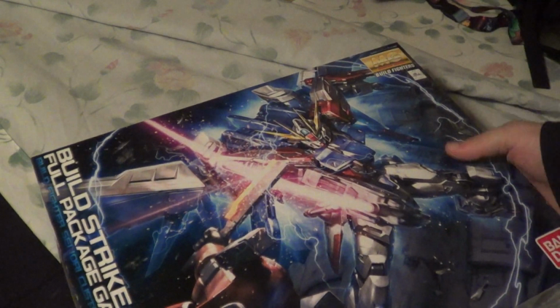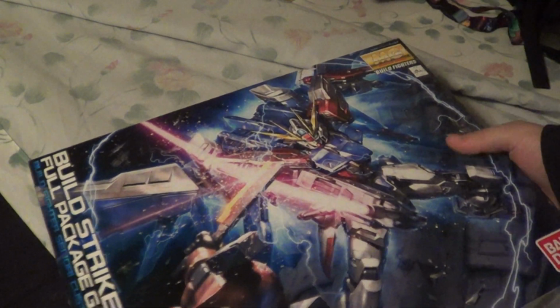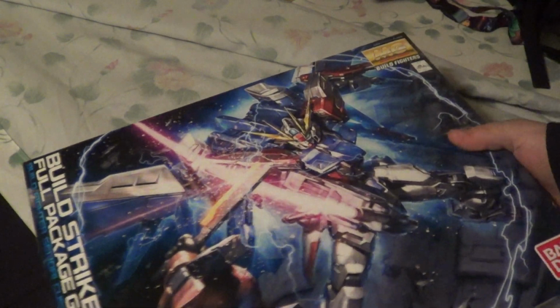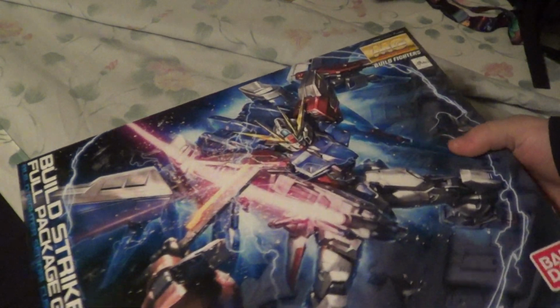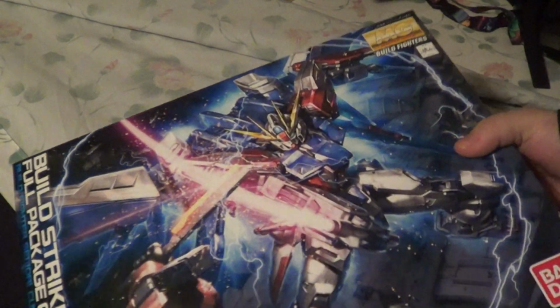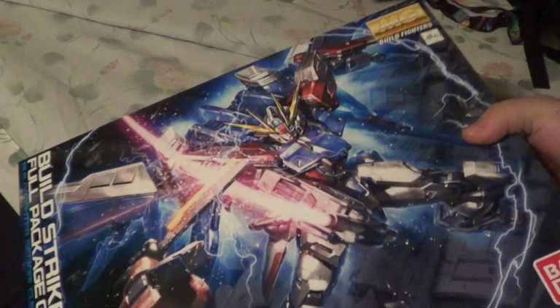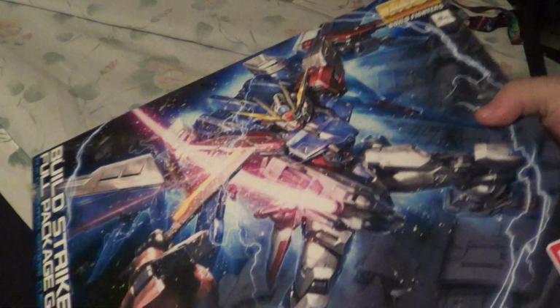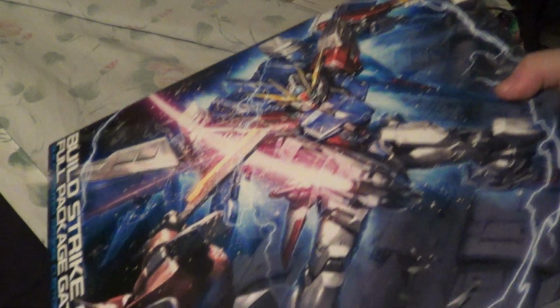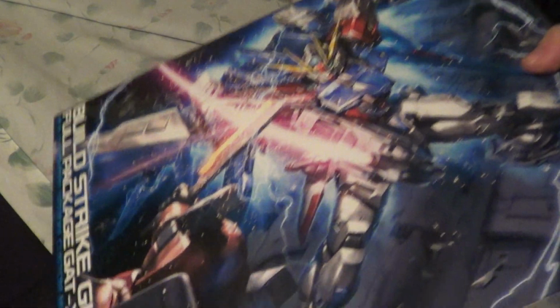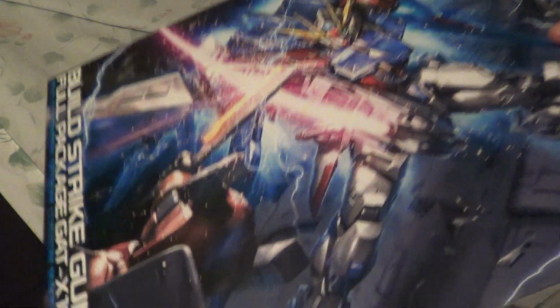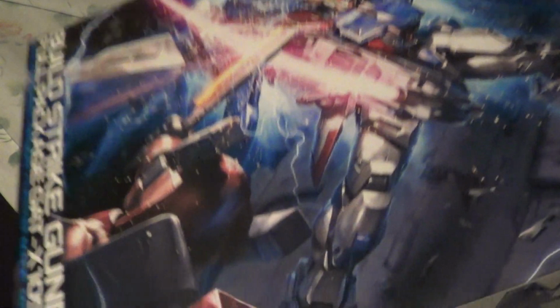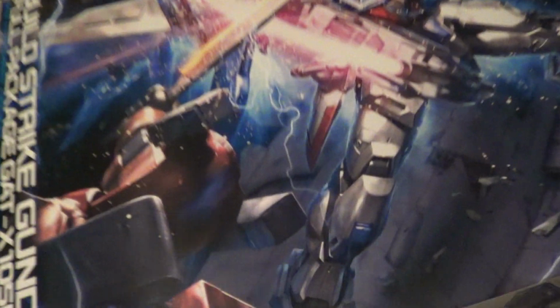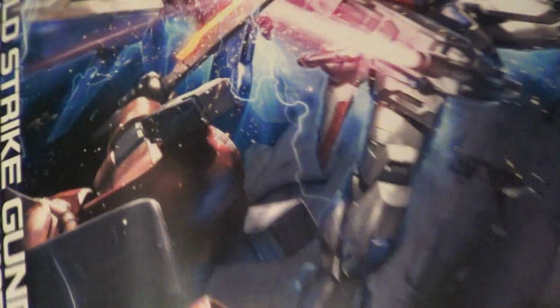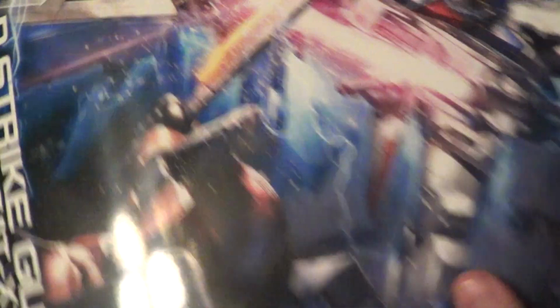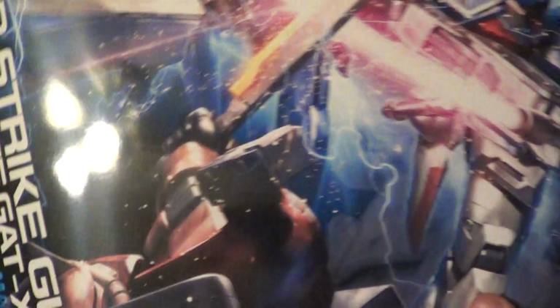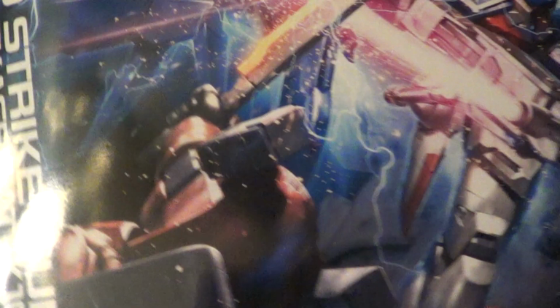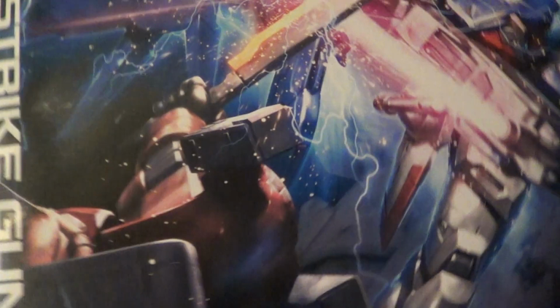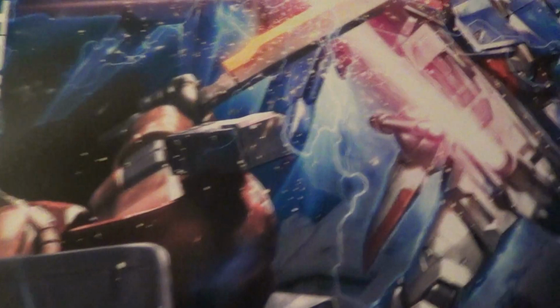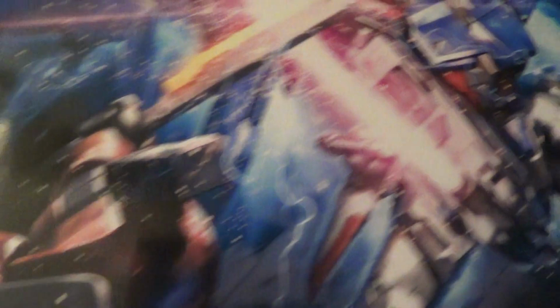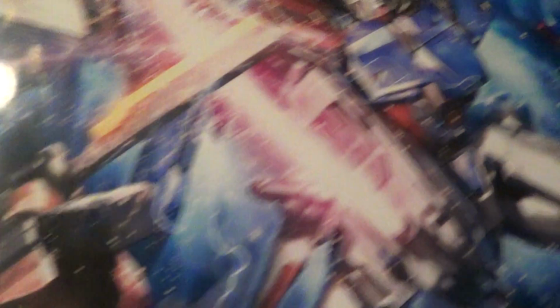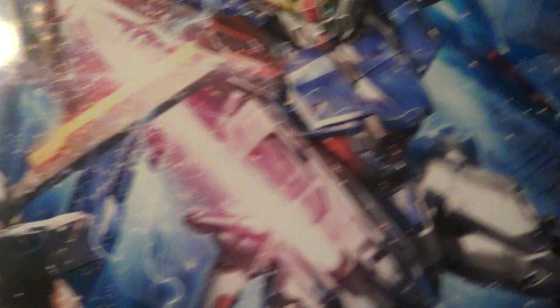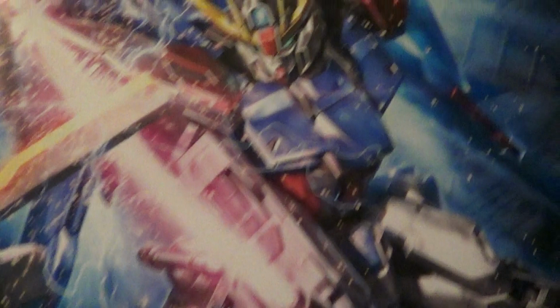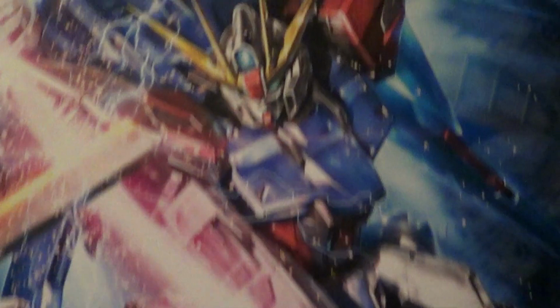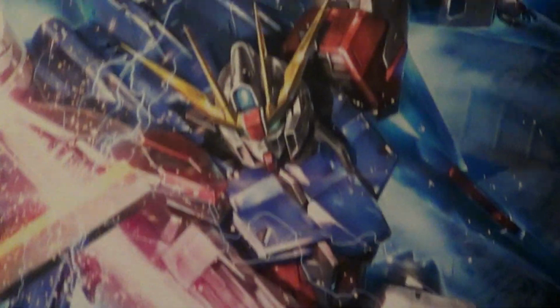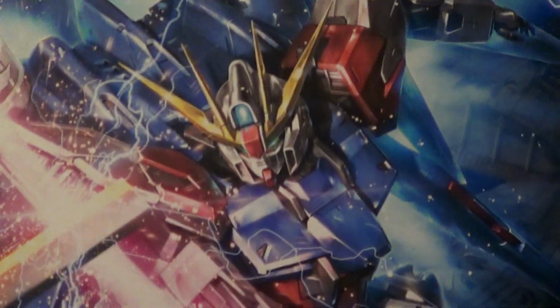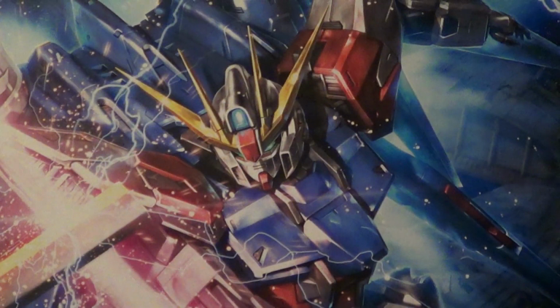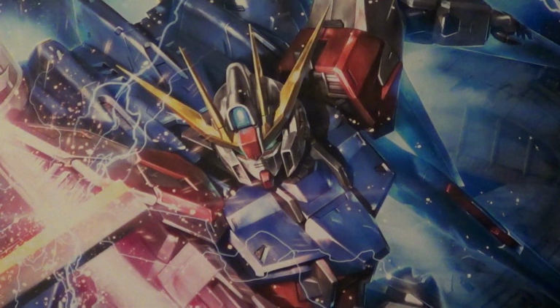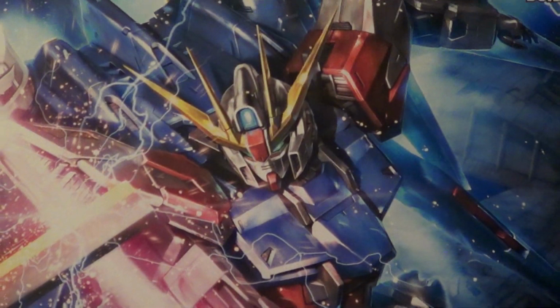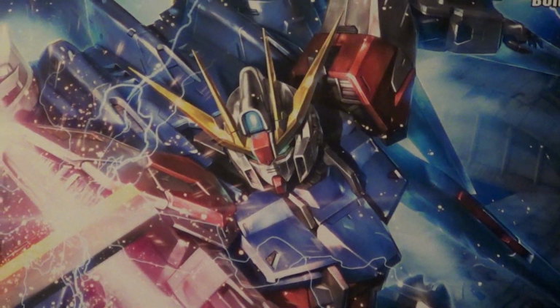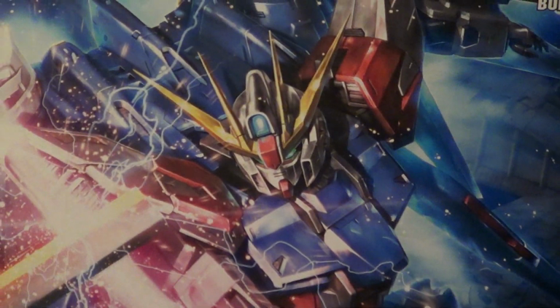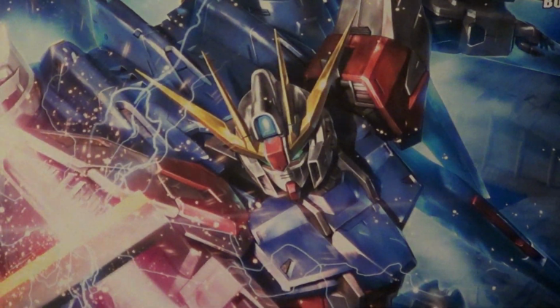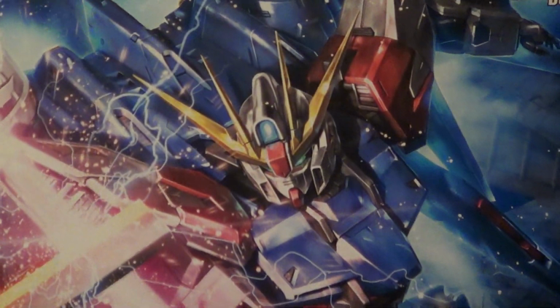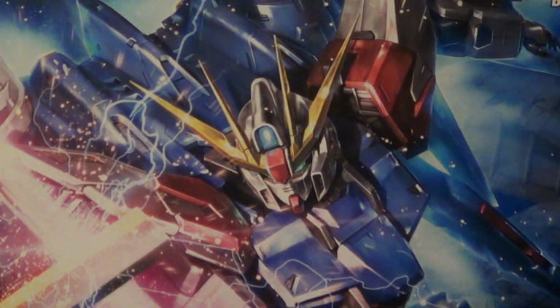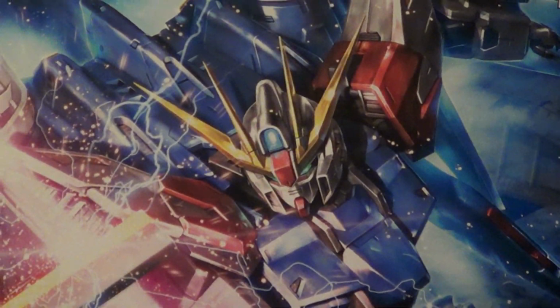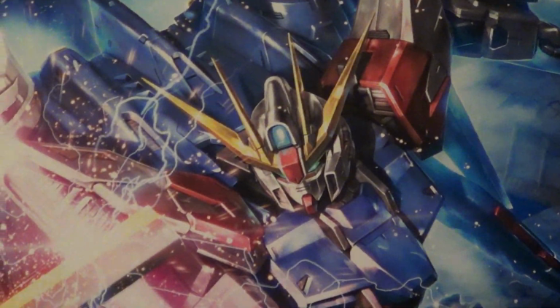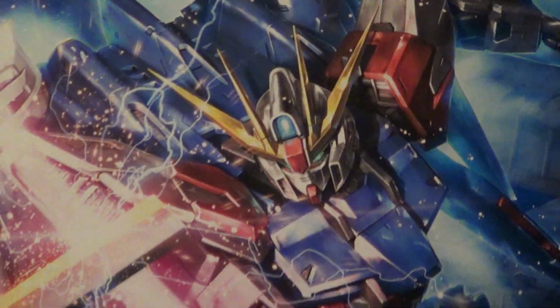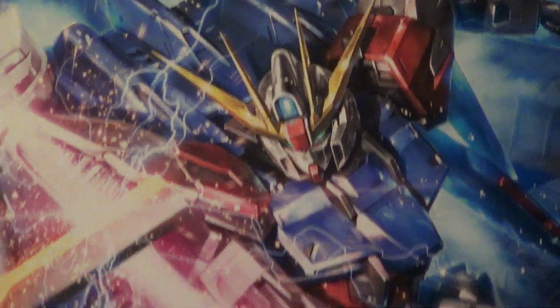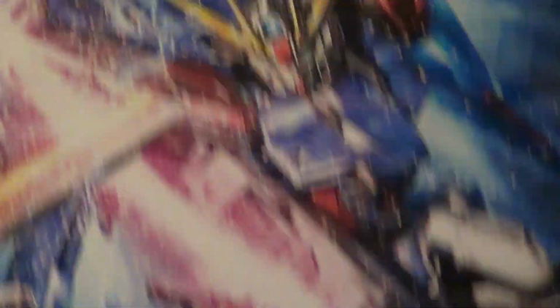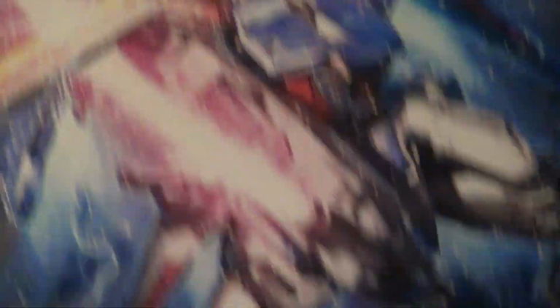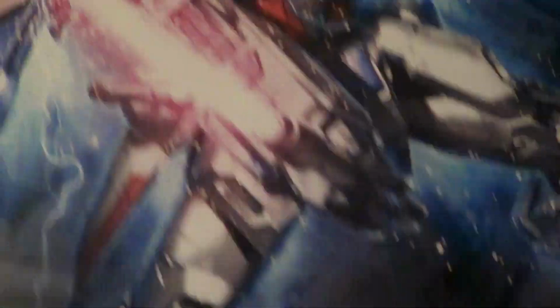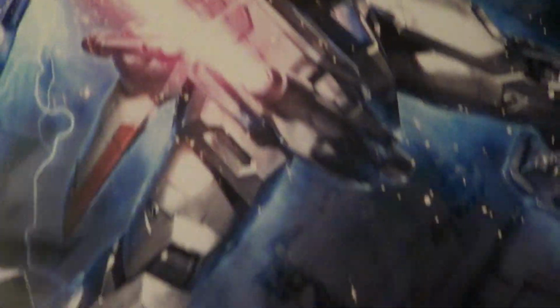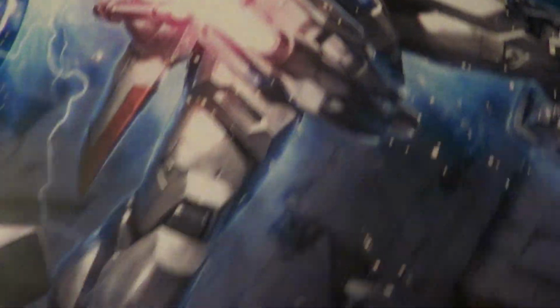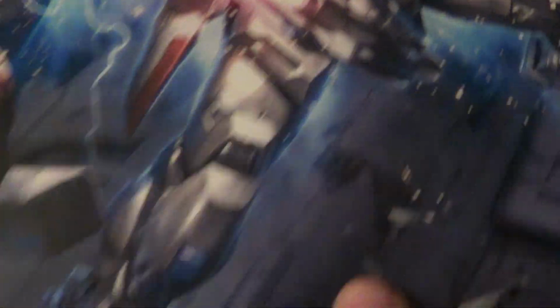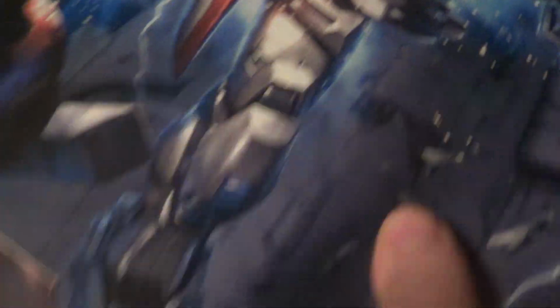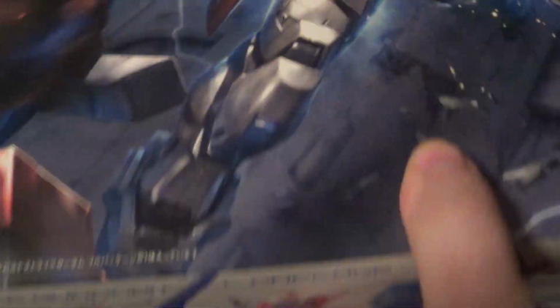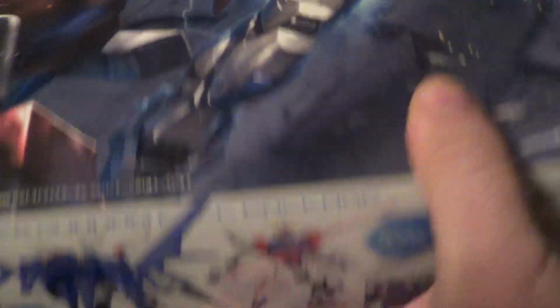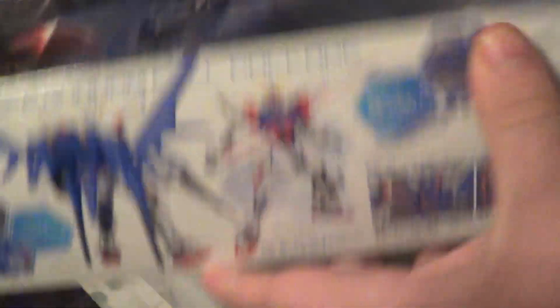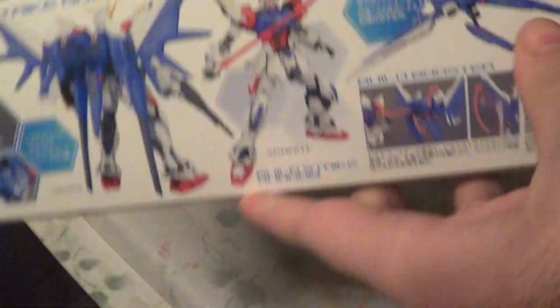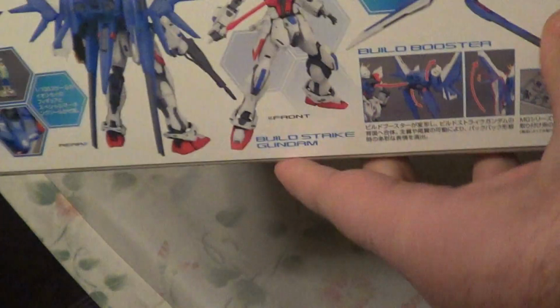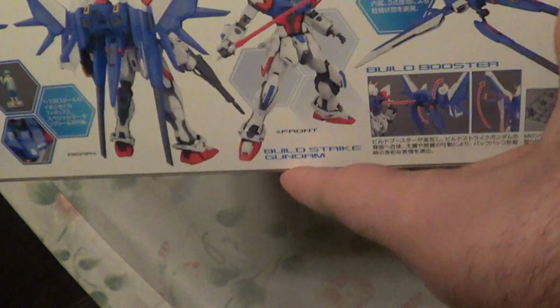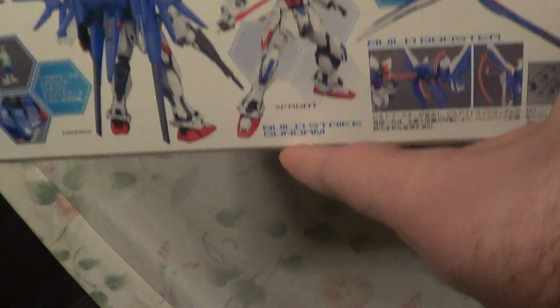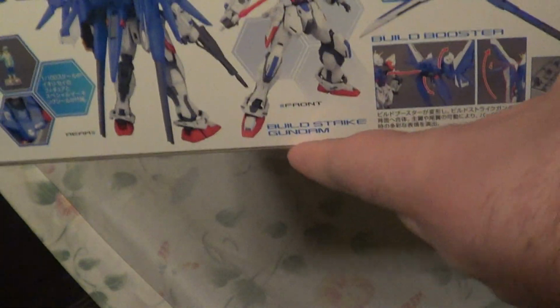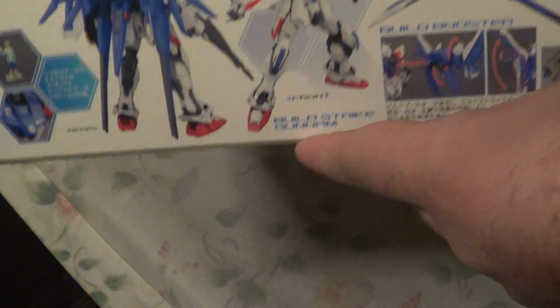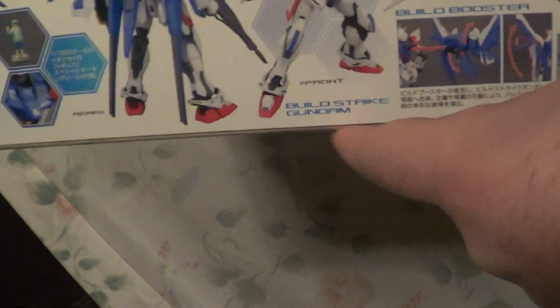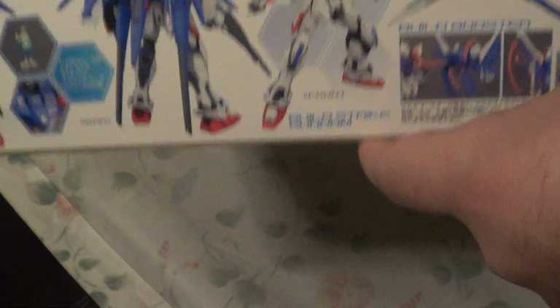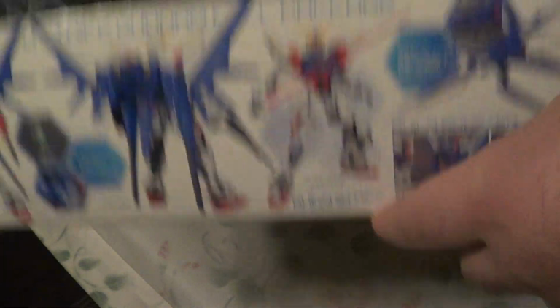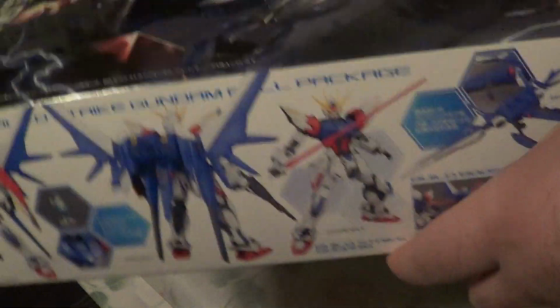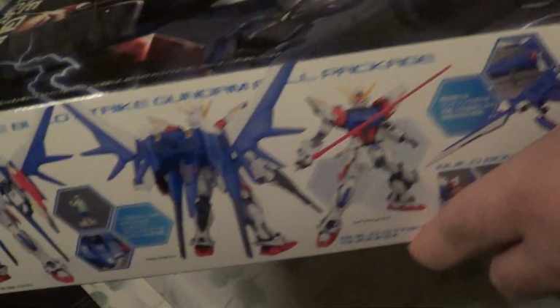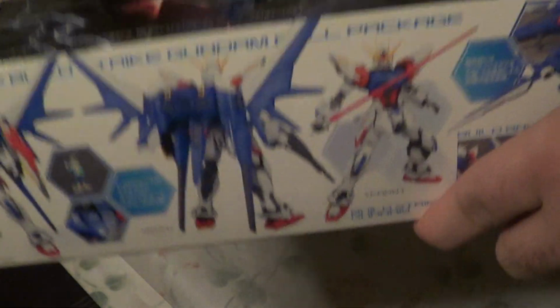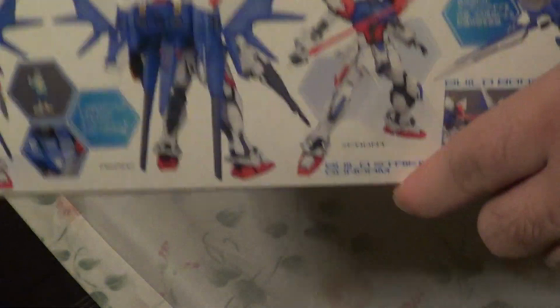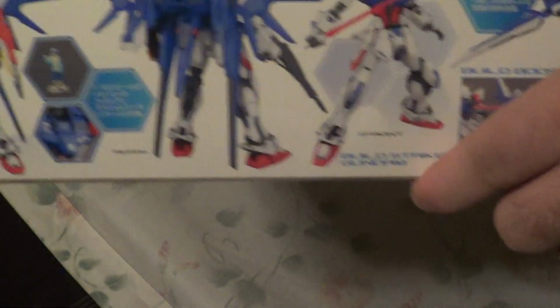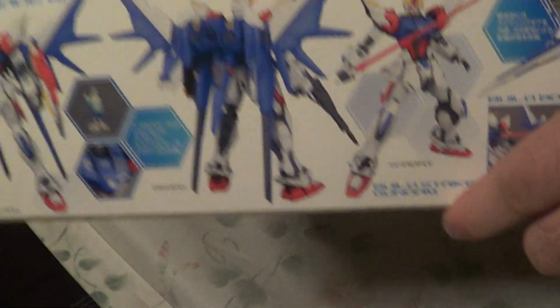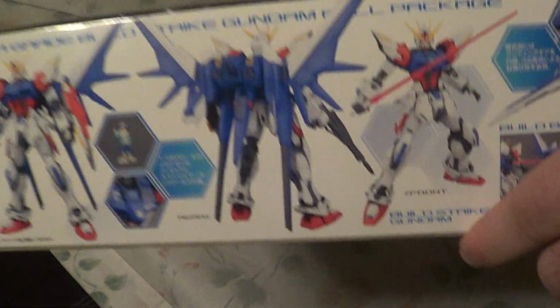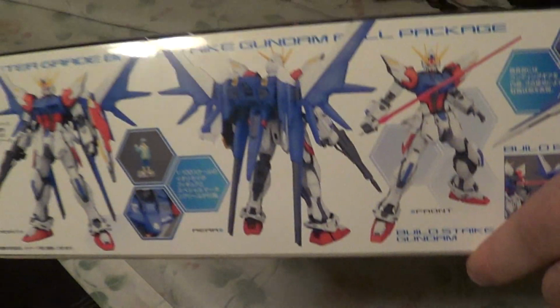This is such a cool design. I love the head — I love everything about it.